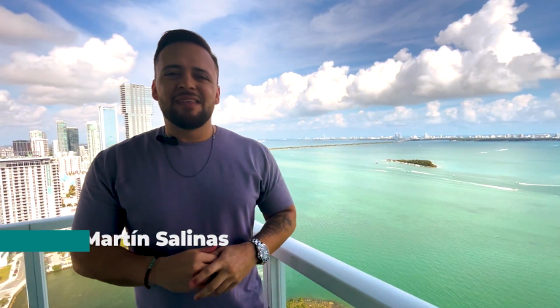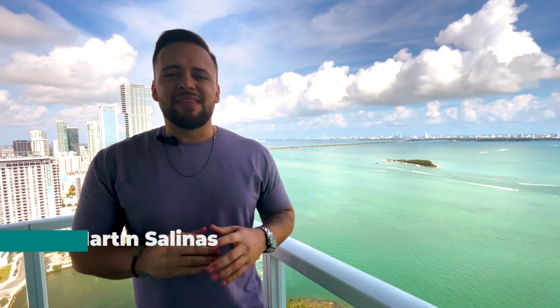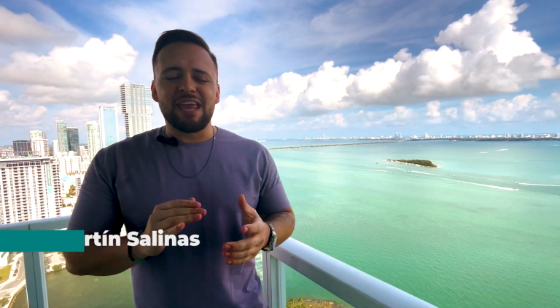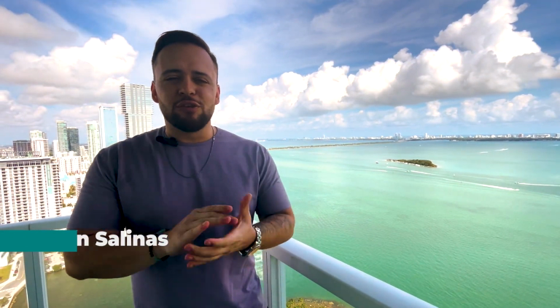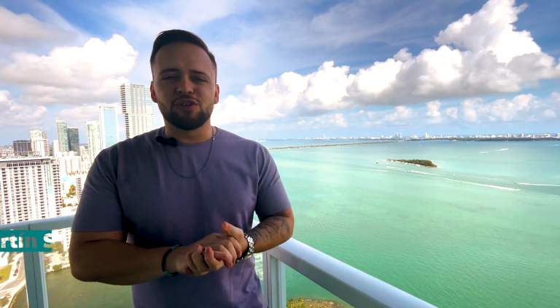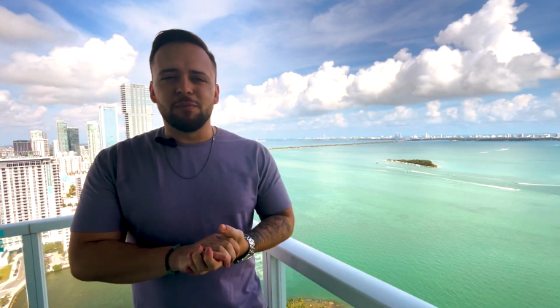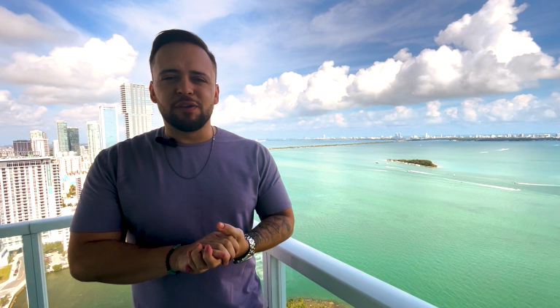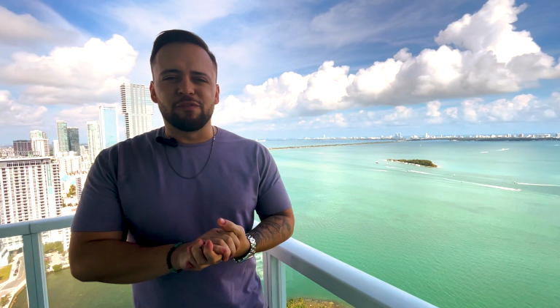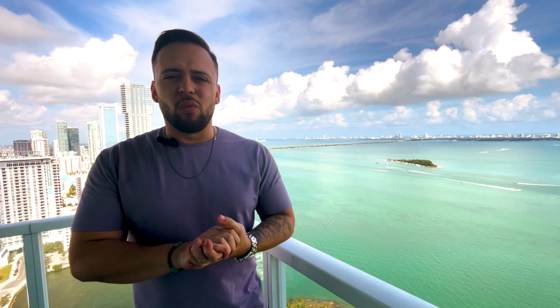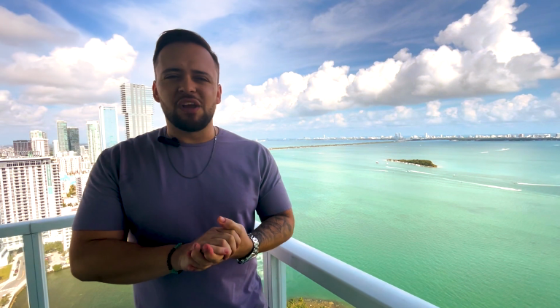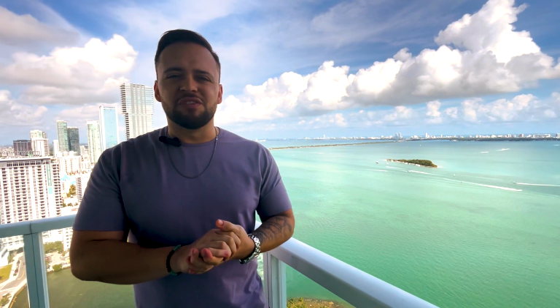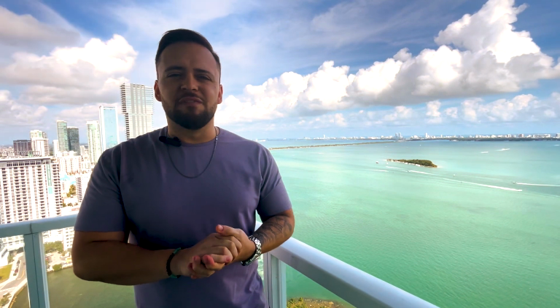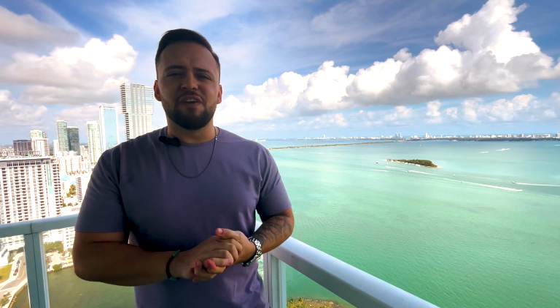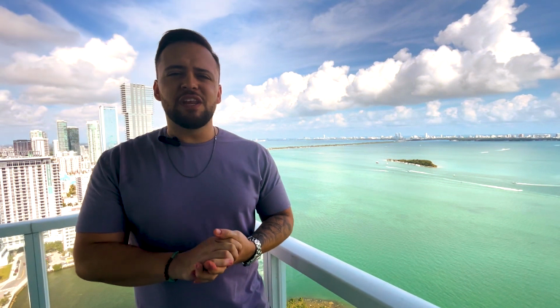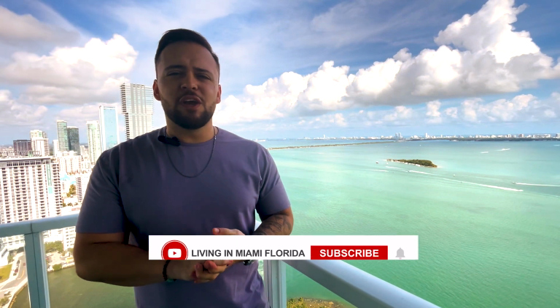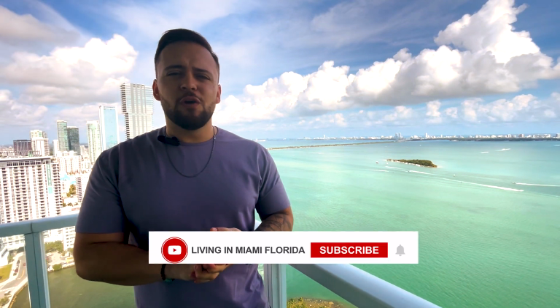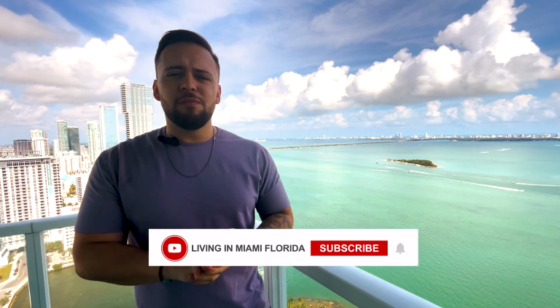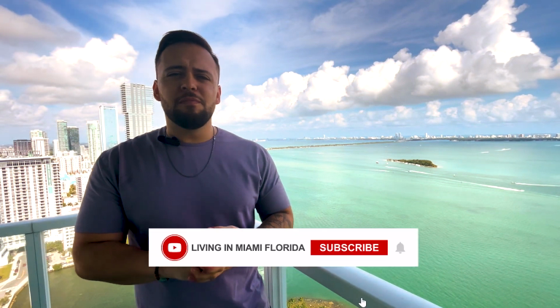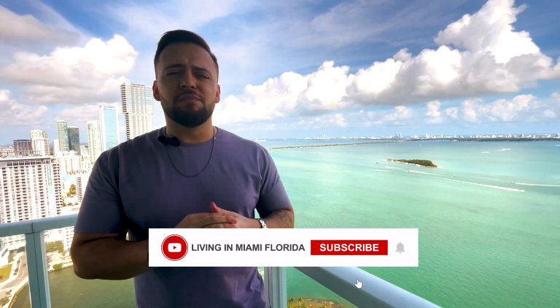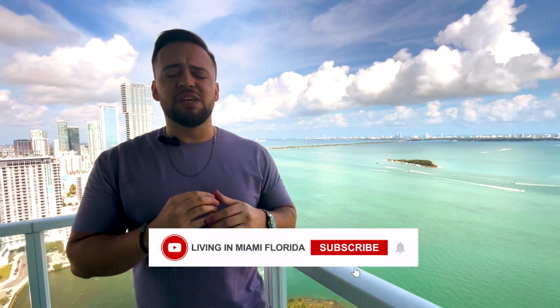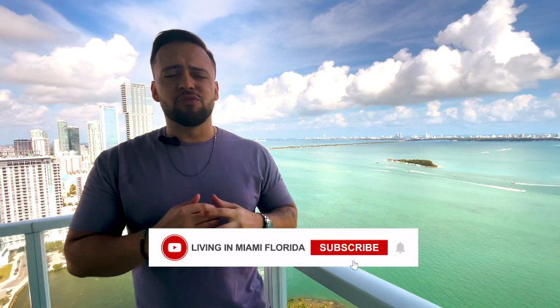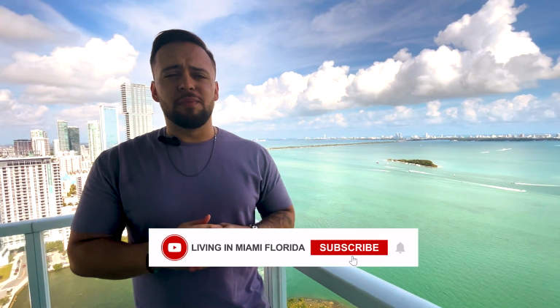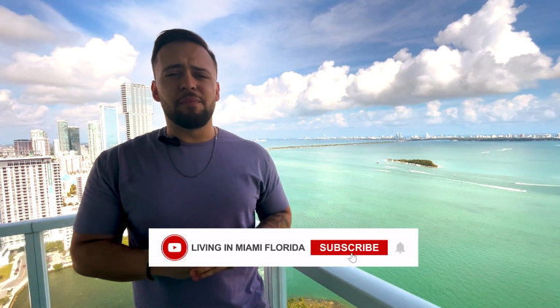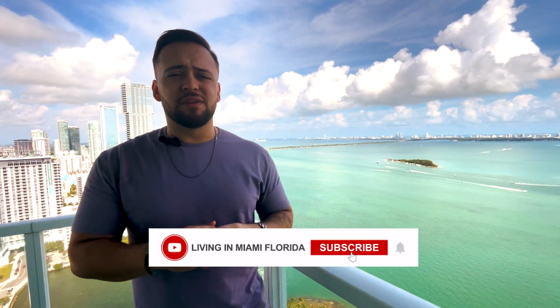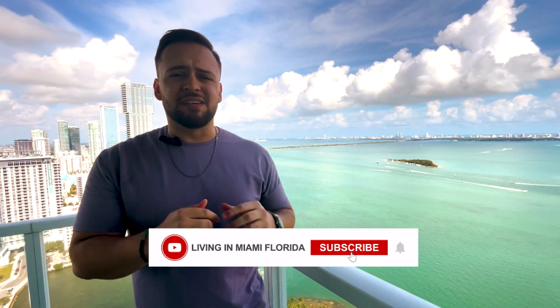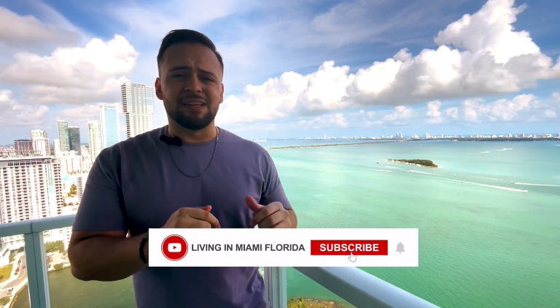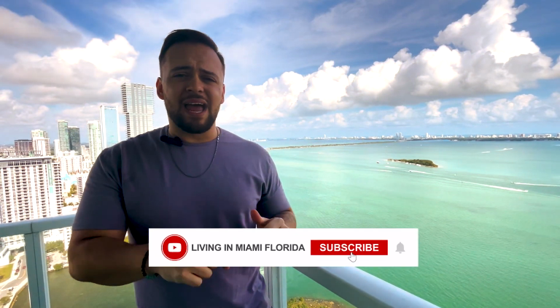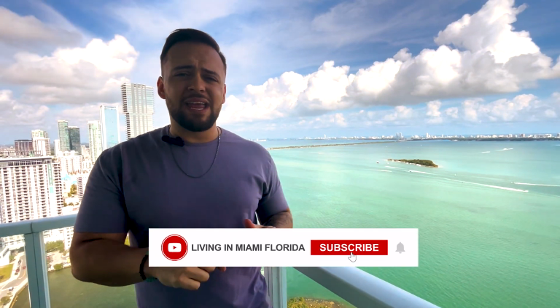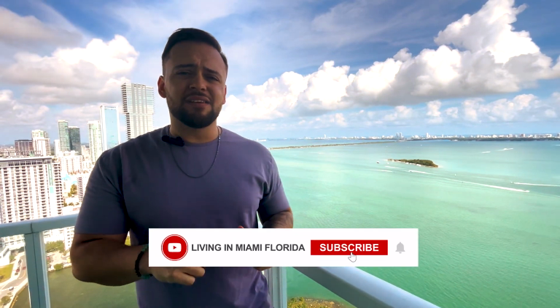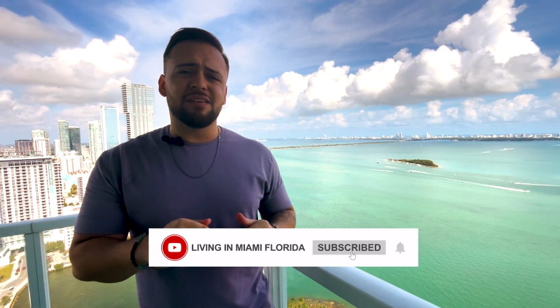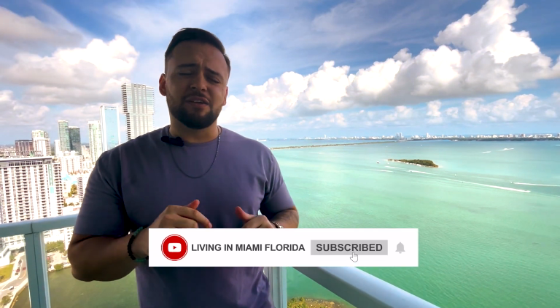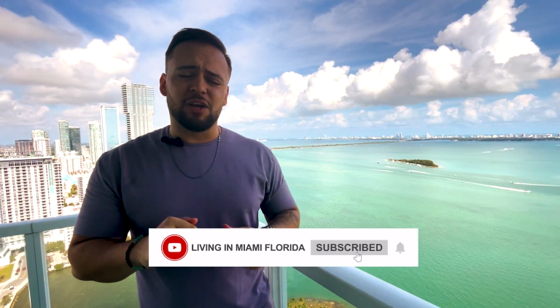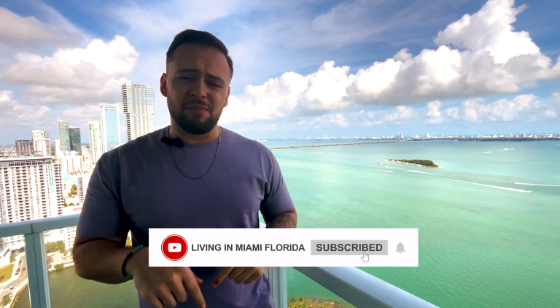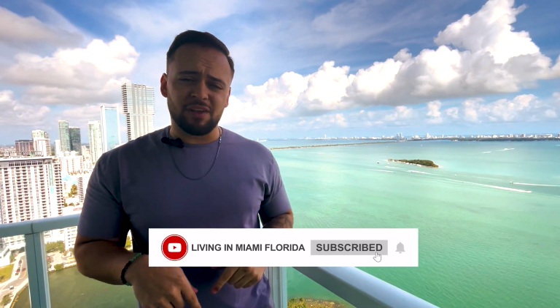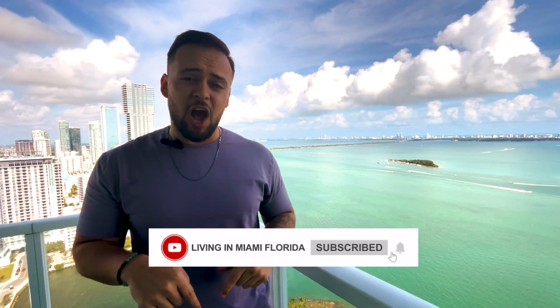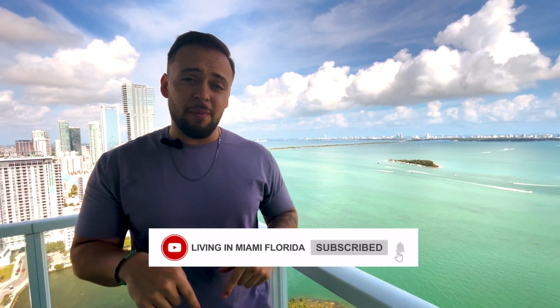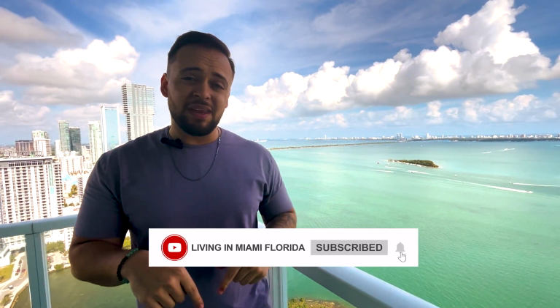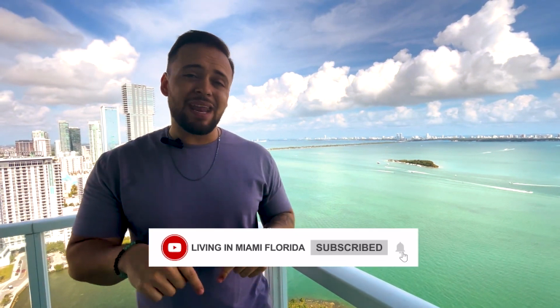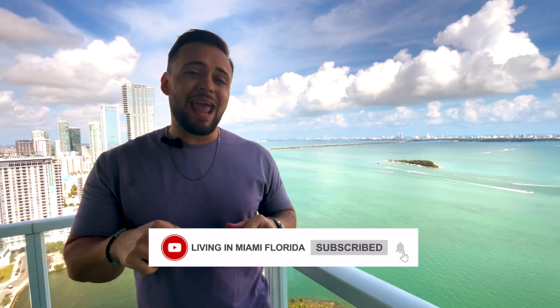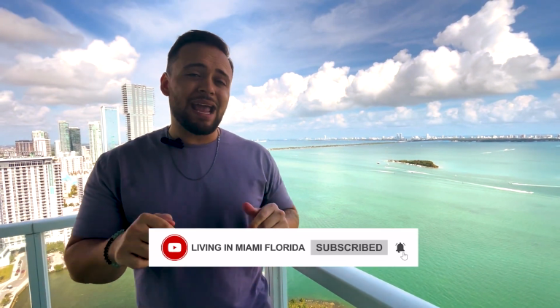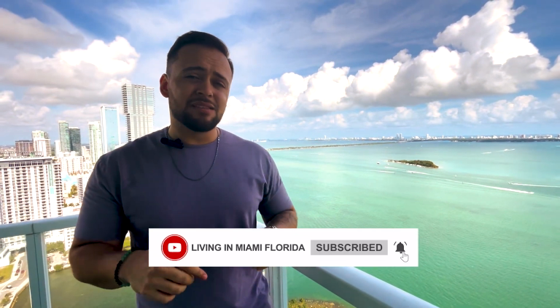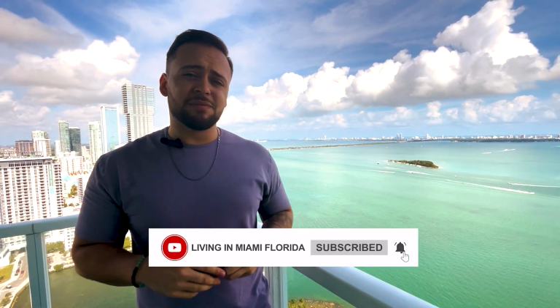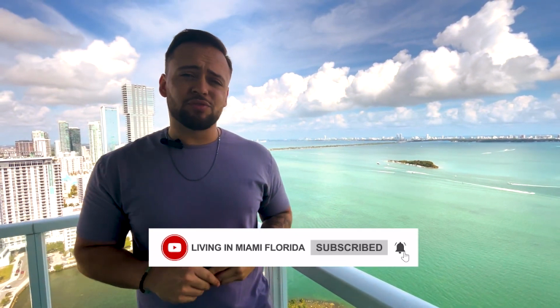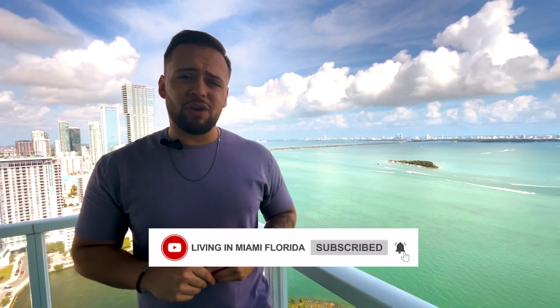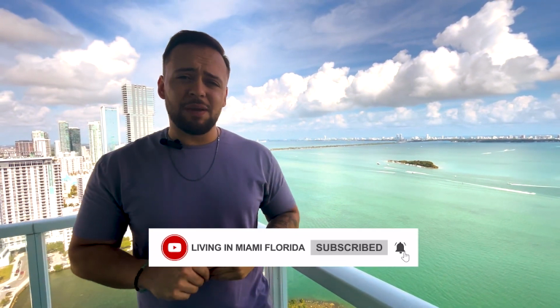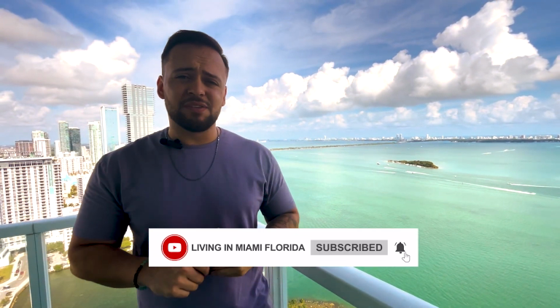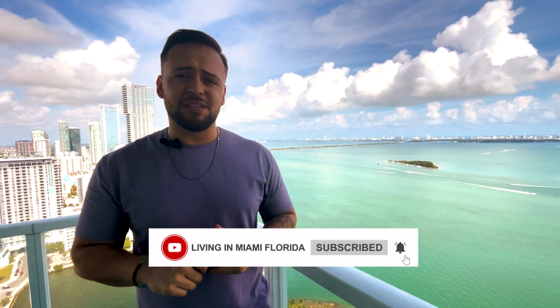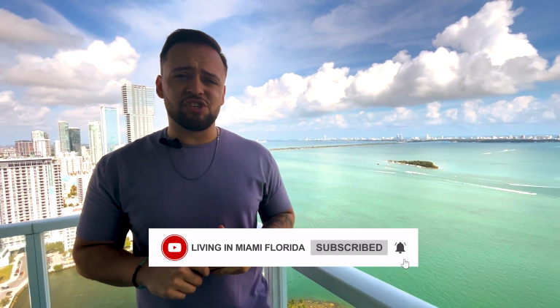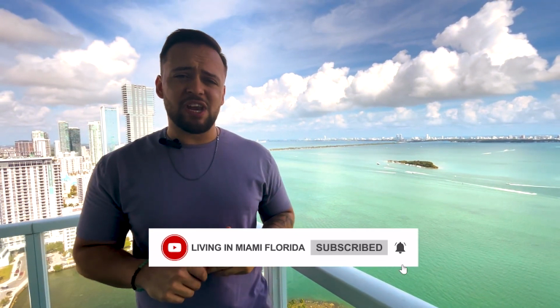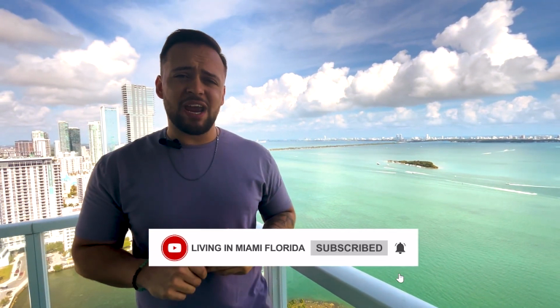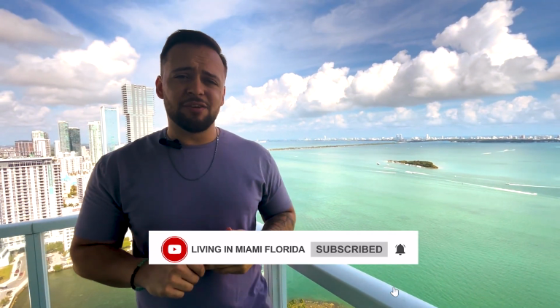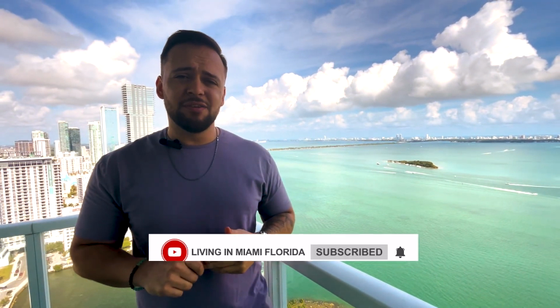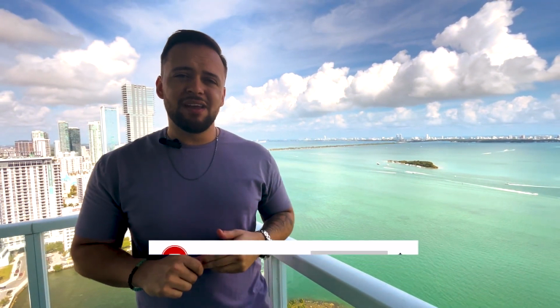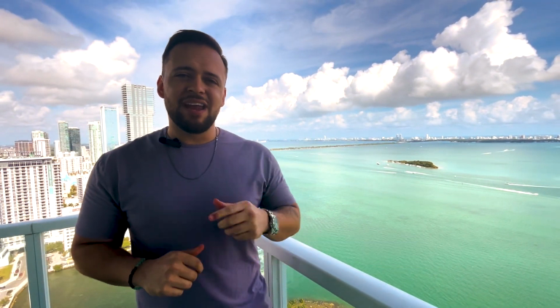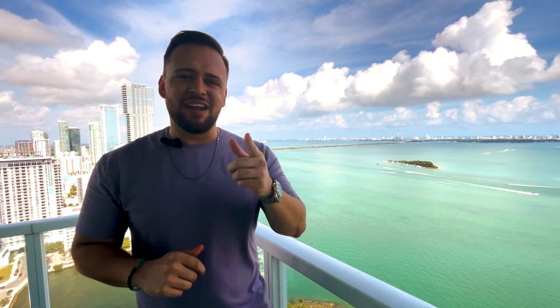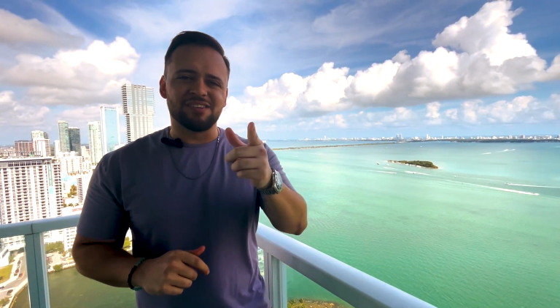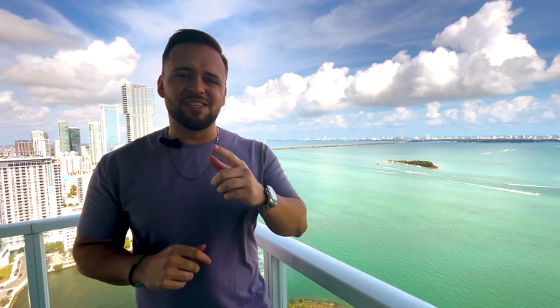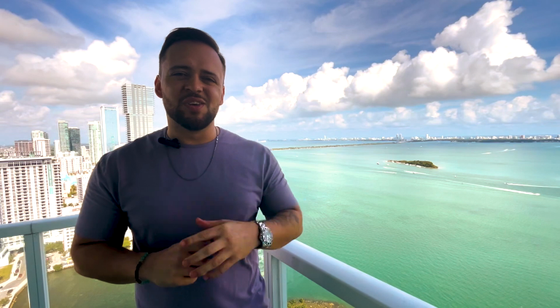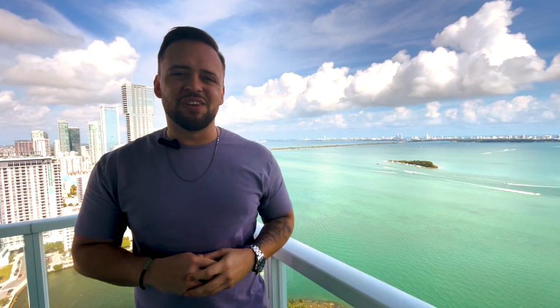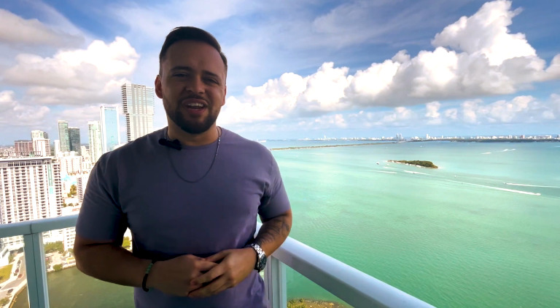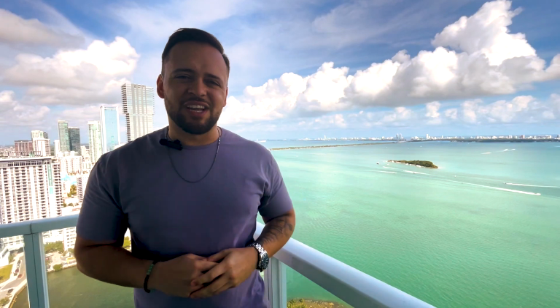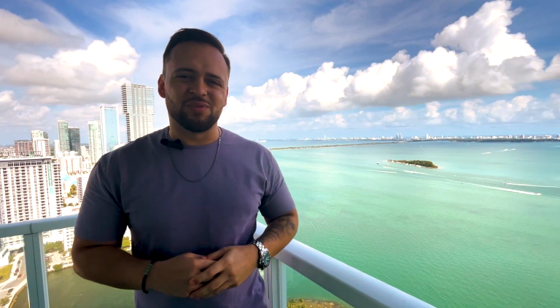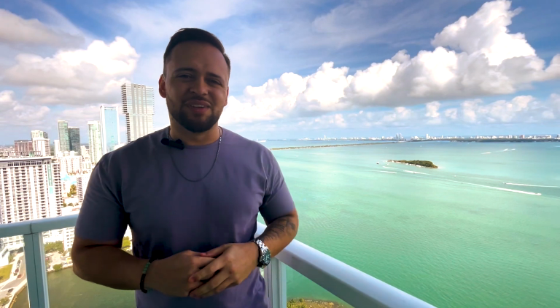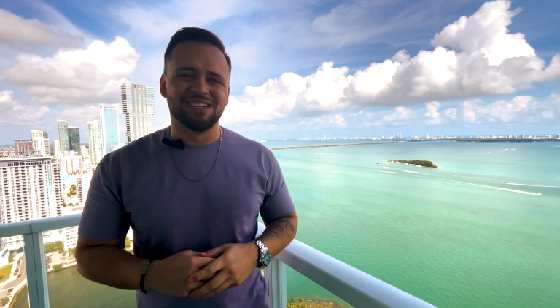Thank you so much for watching the video. Please remember to like, comment, and subscribe to the channel, and I'll see you on the next one.